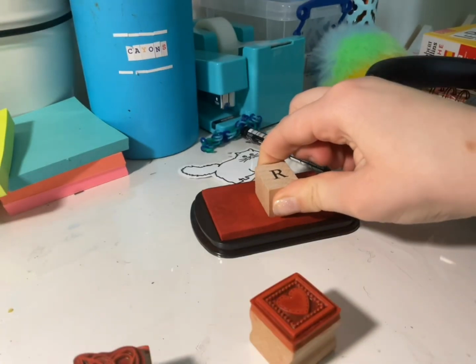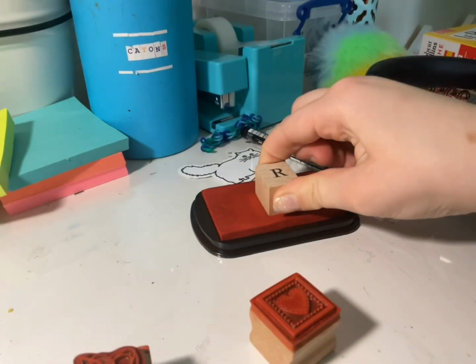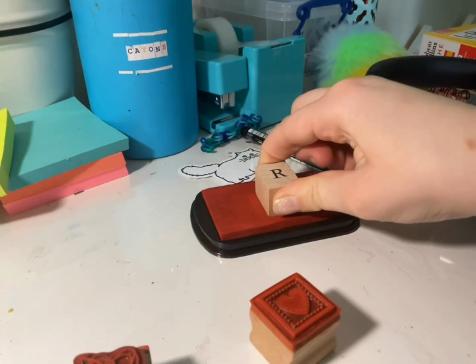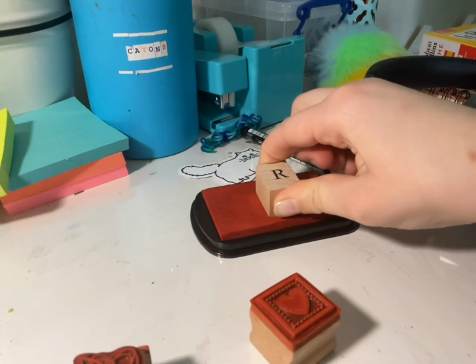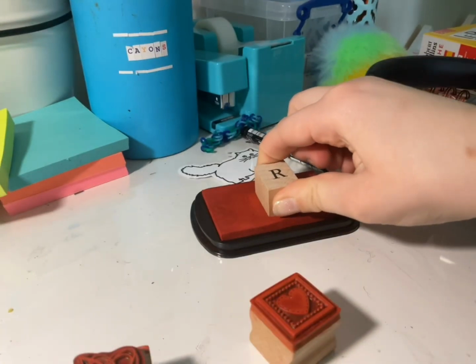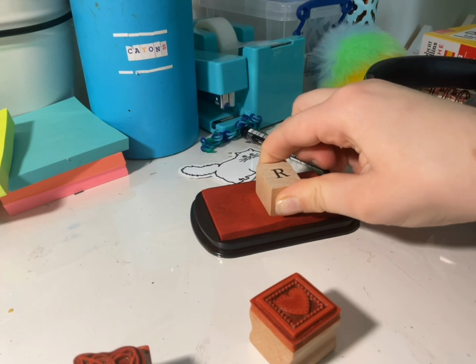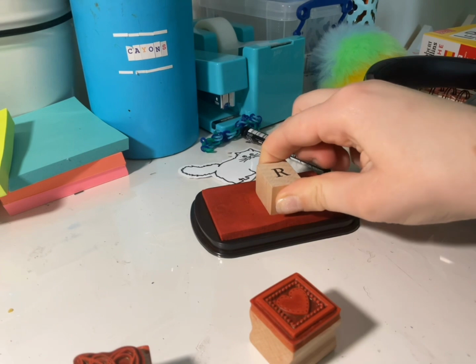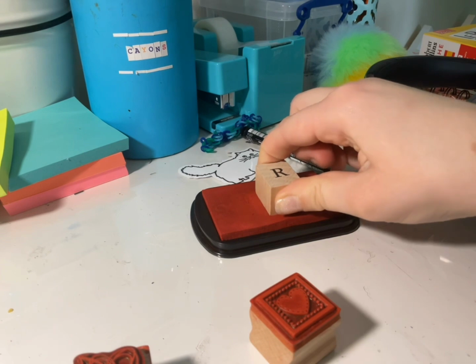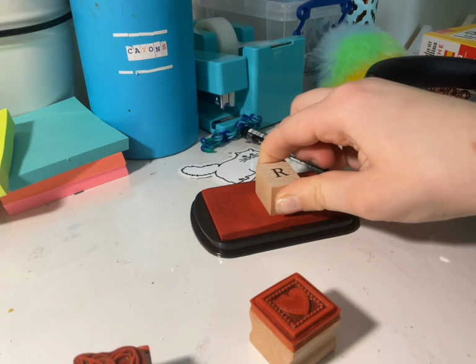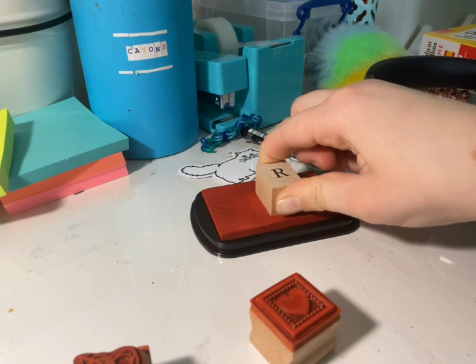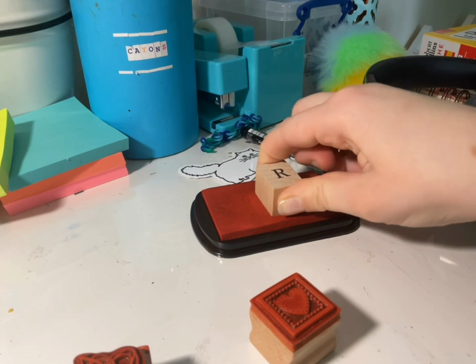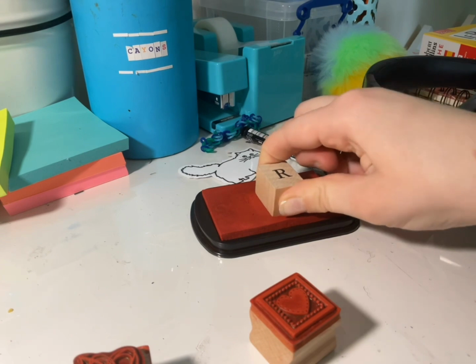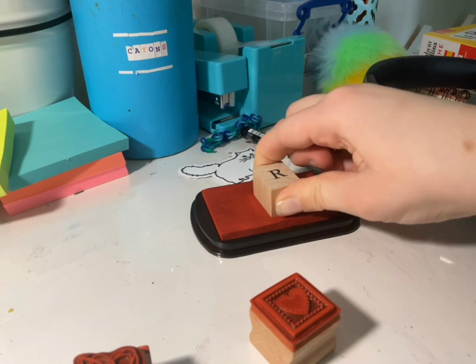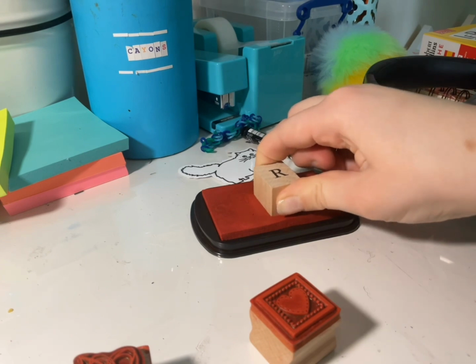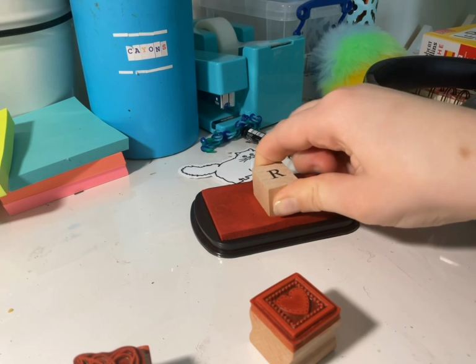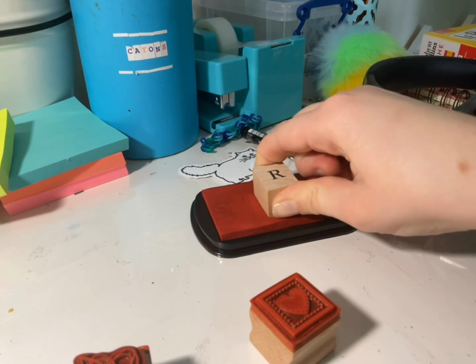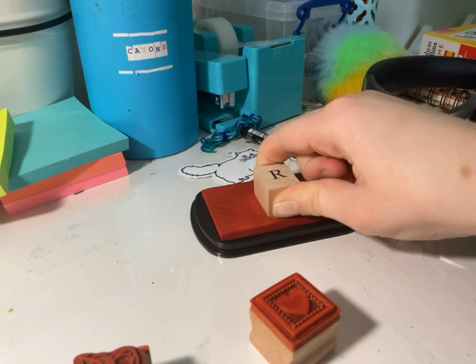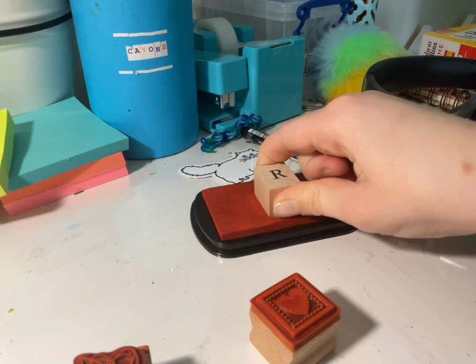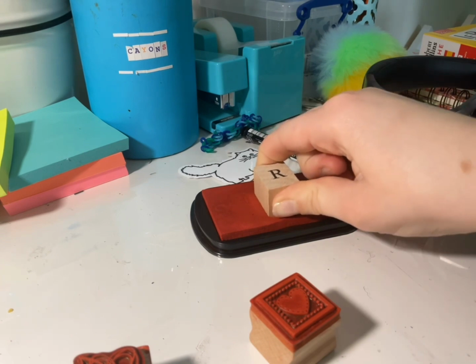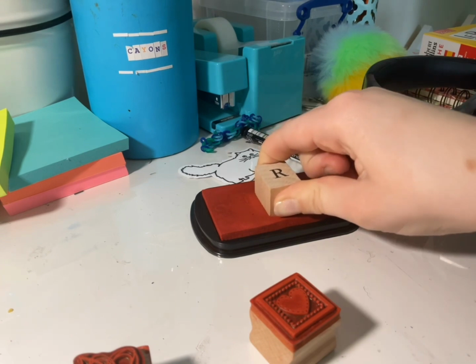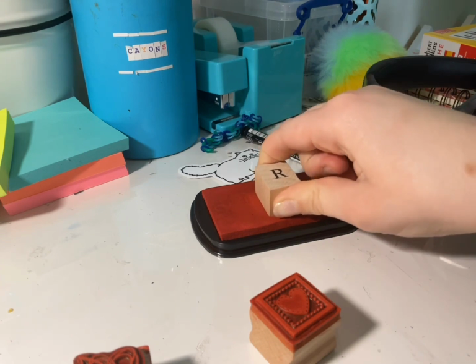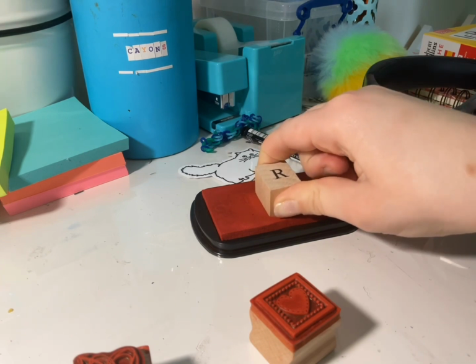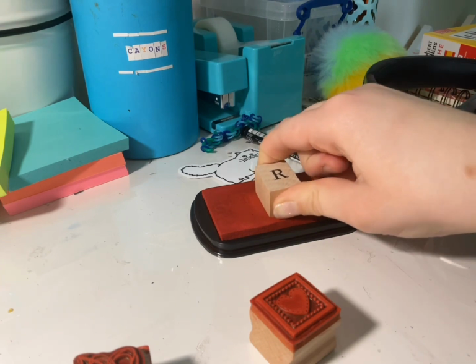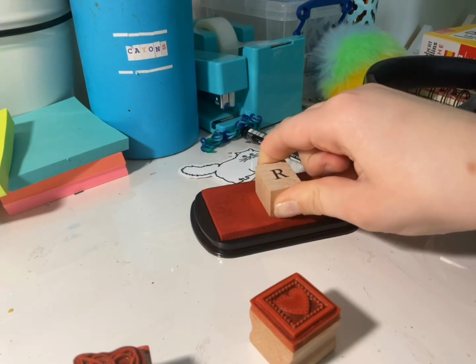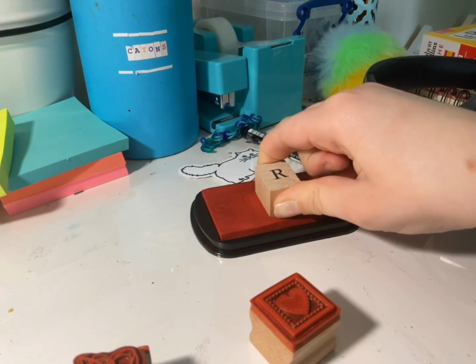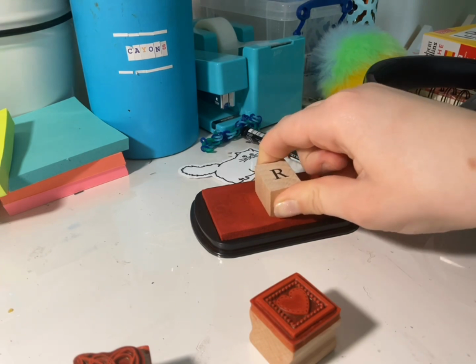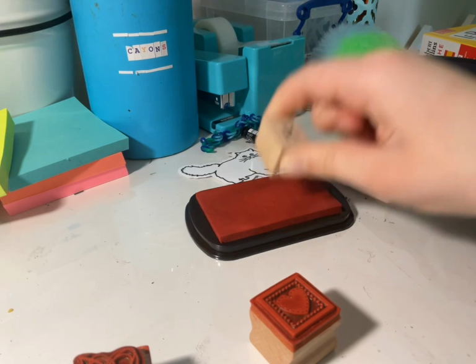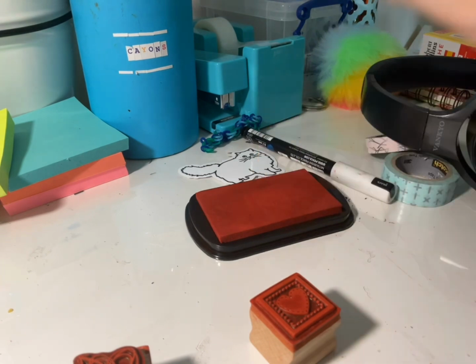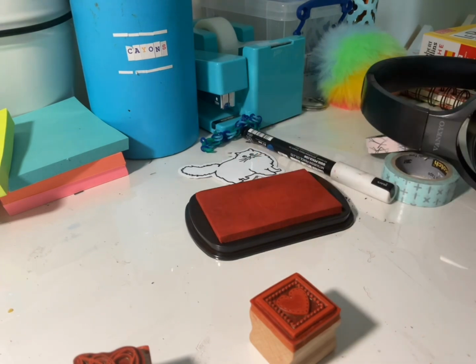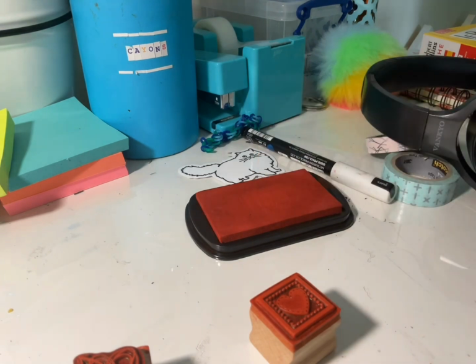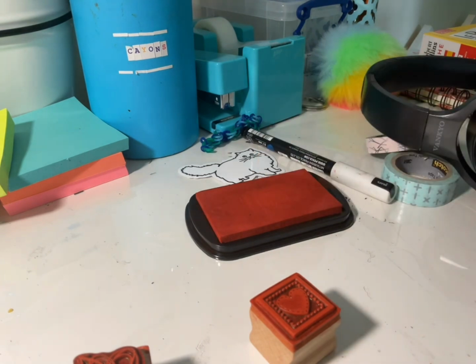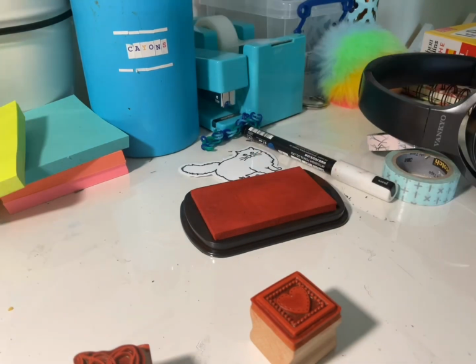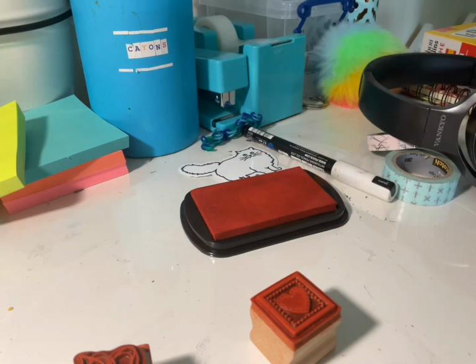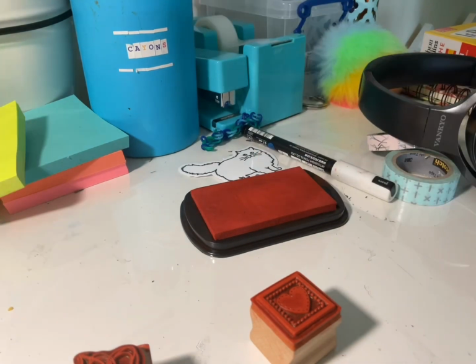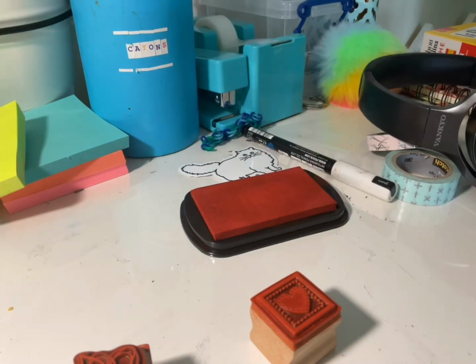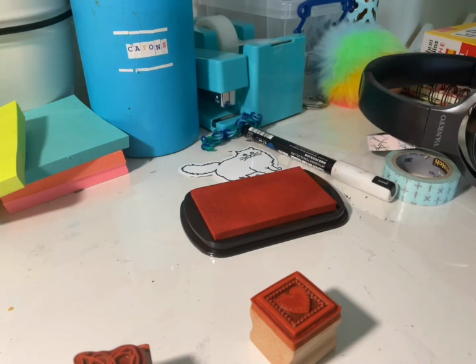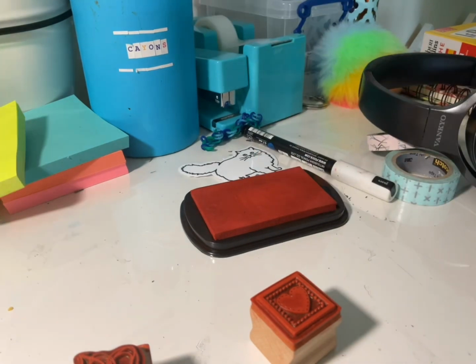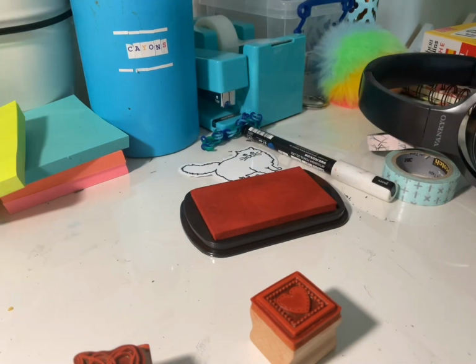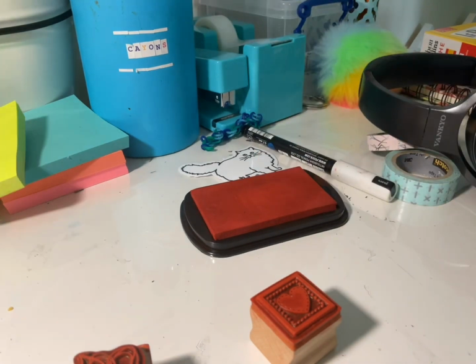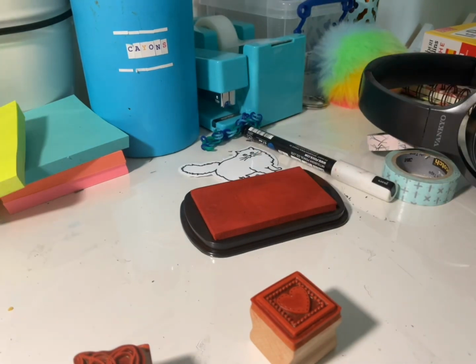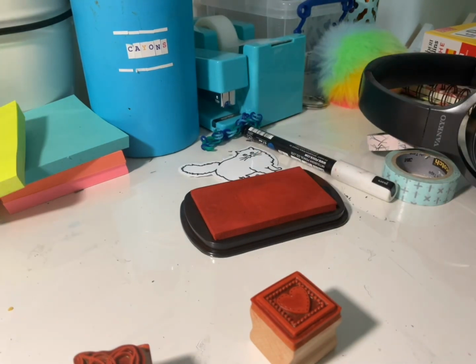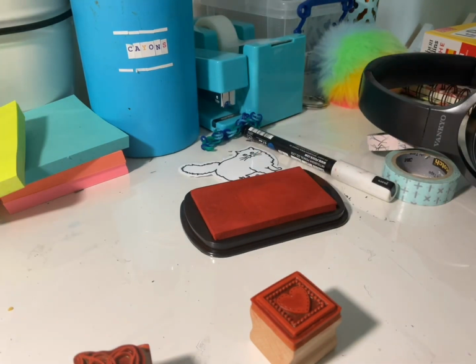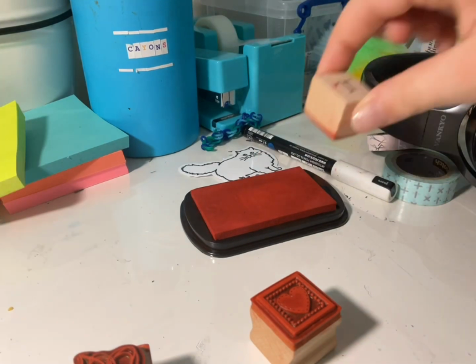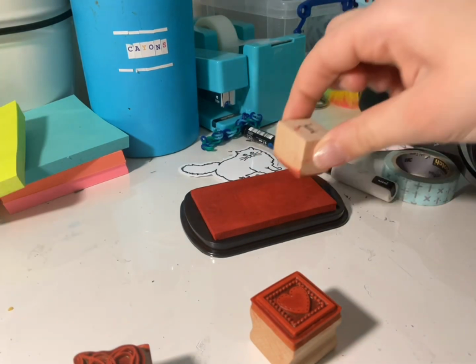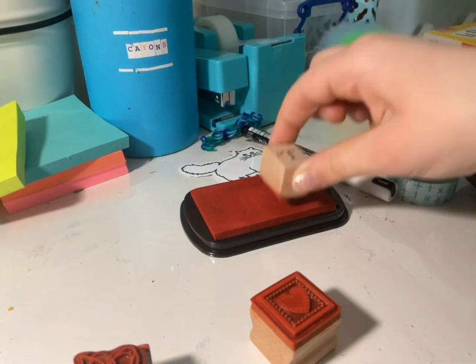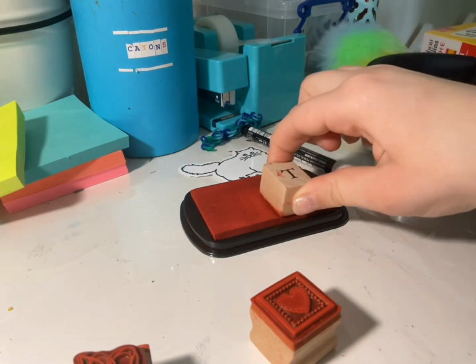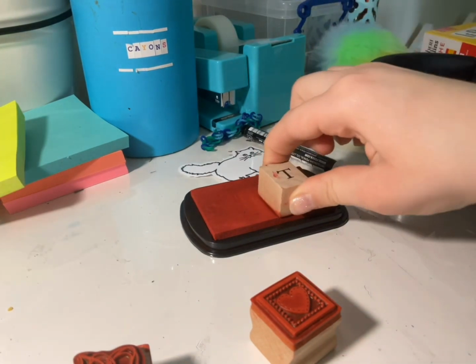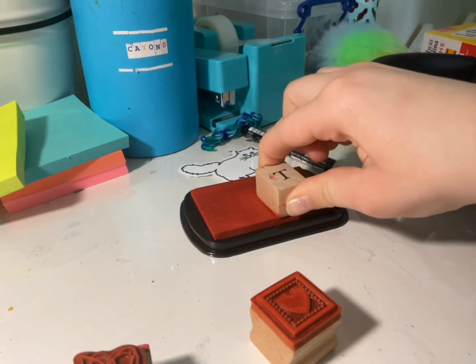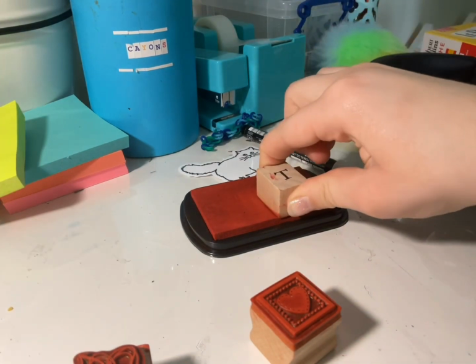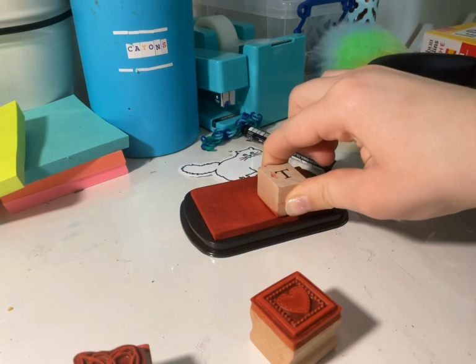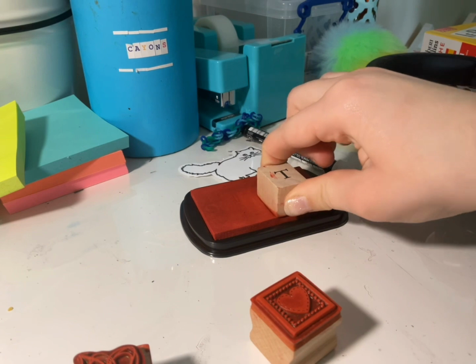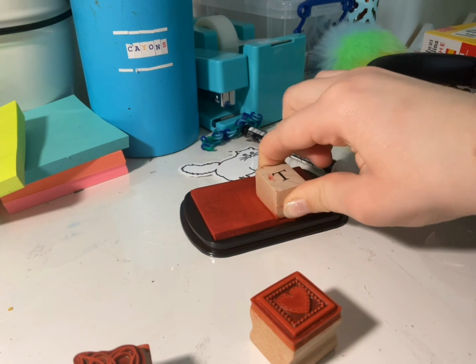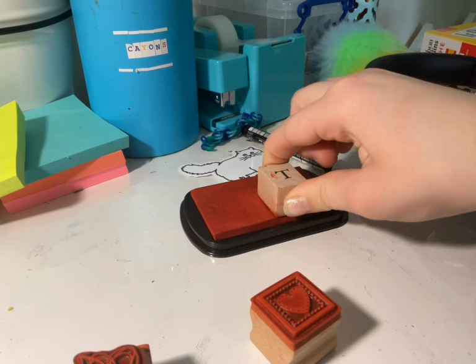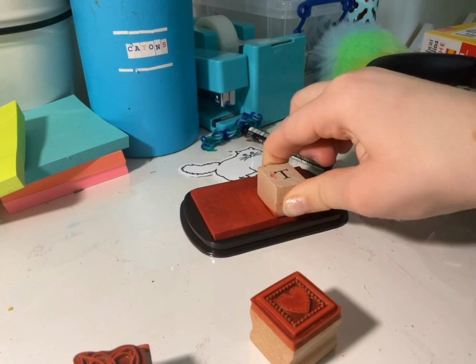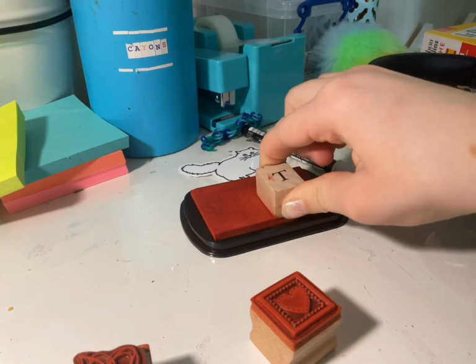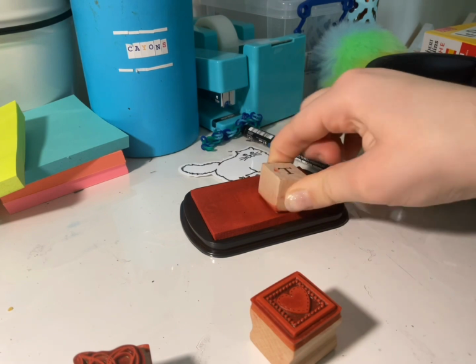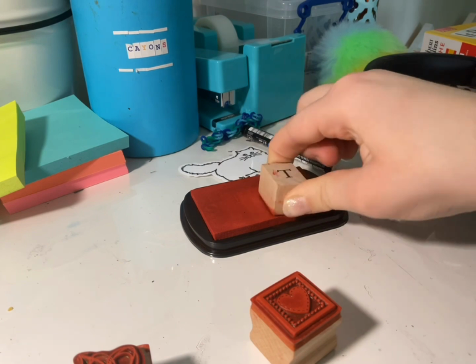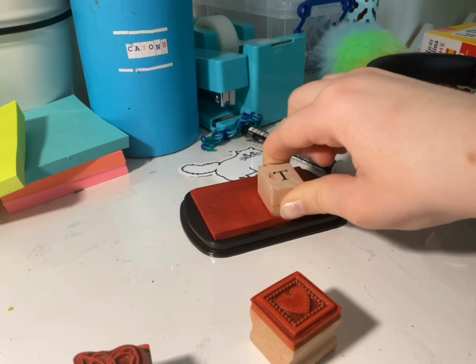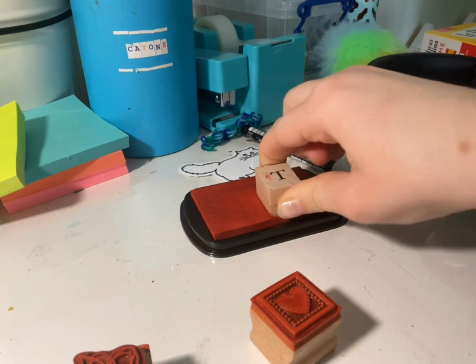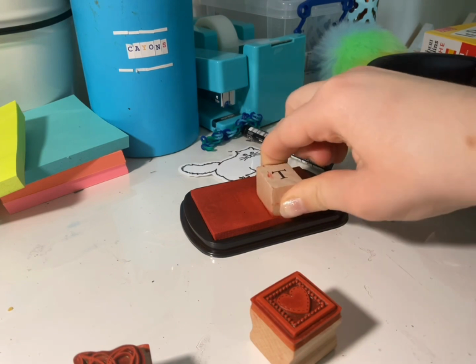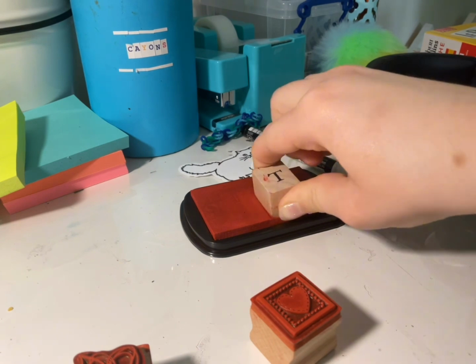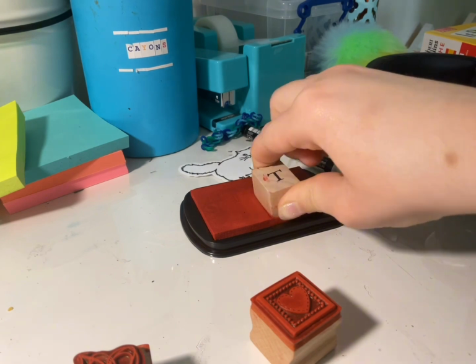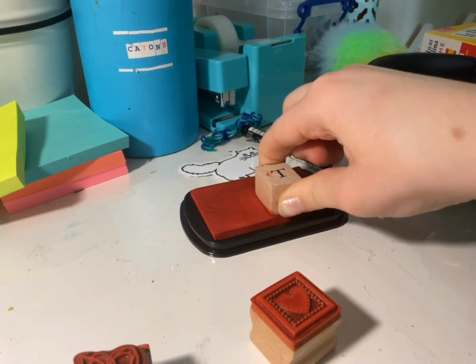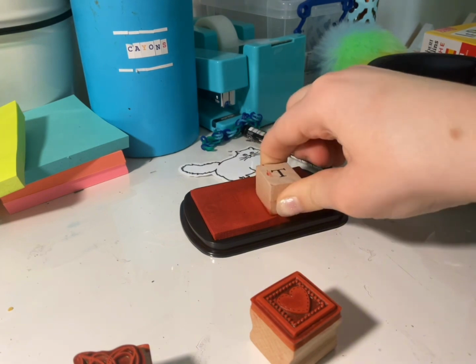Can you guess what word I'm trying to make? Try to guess it — it's two words.